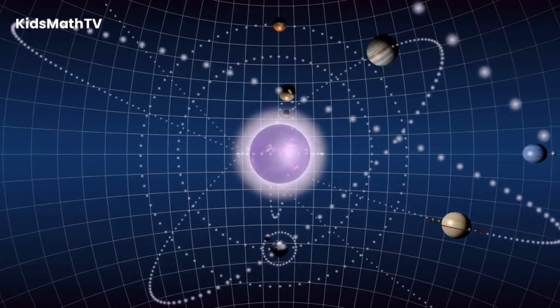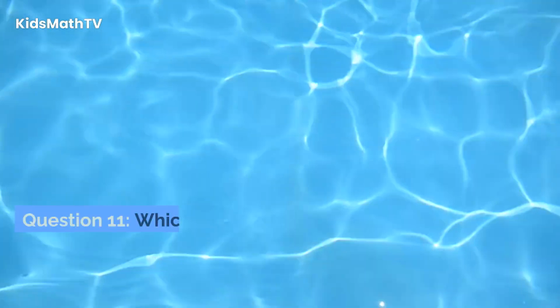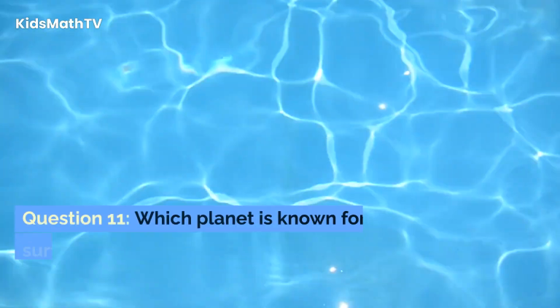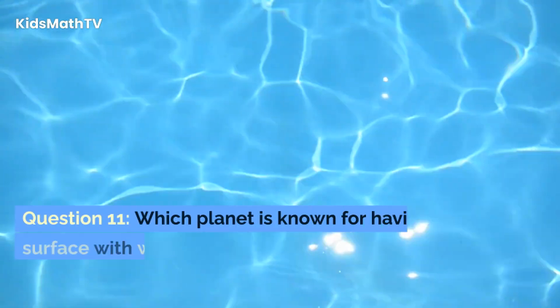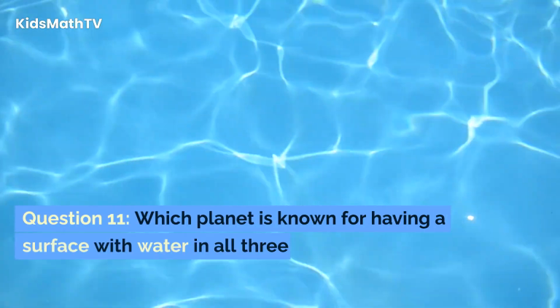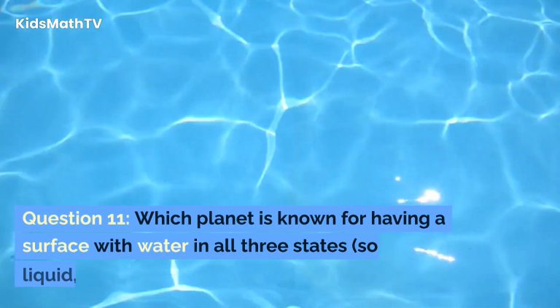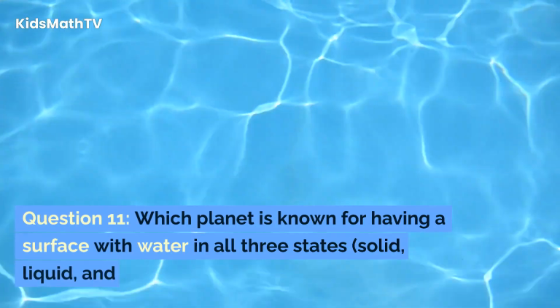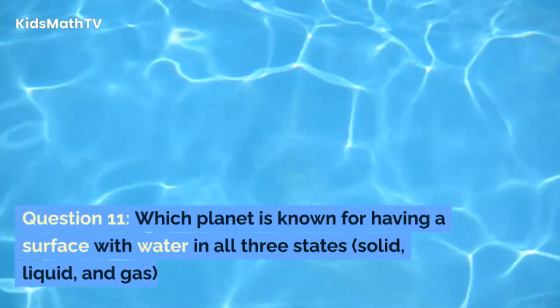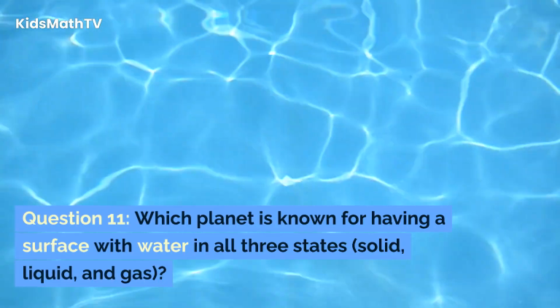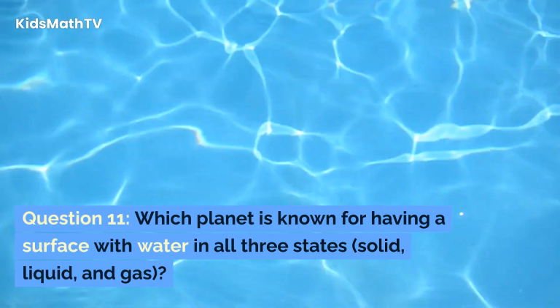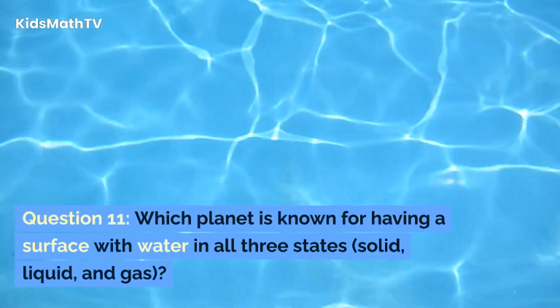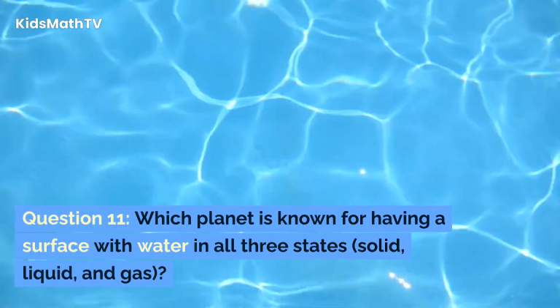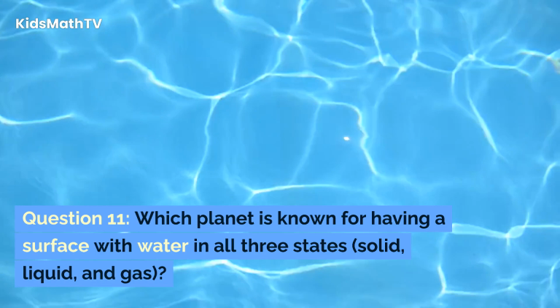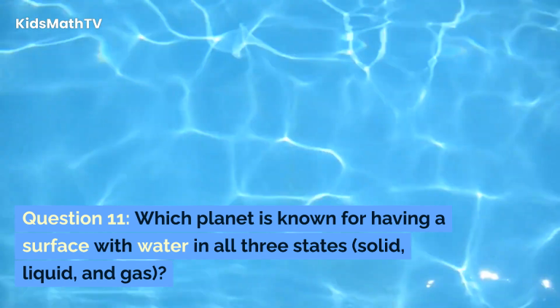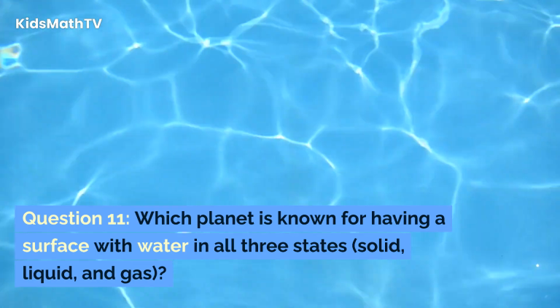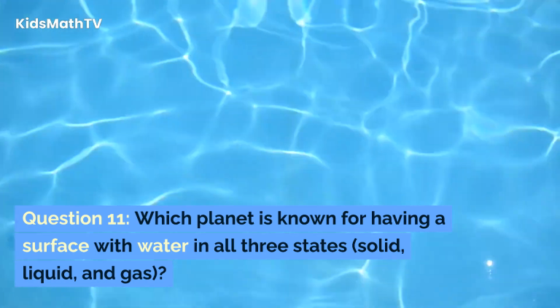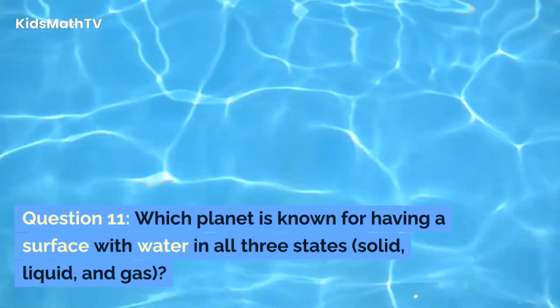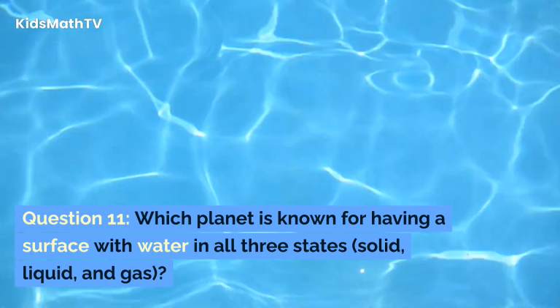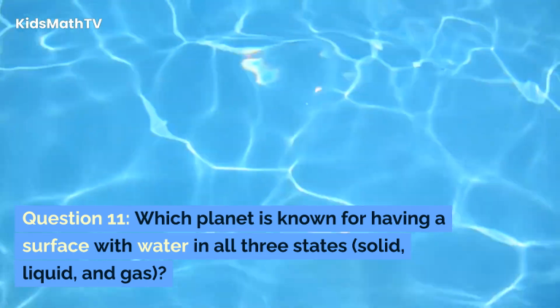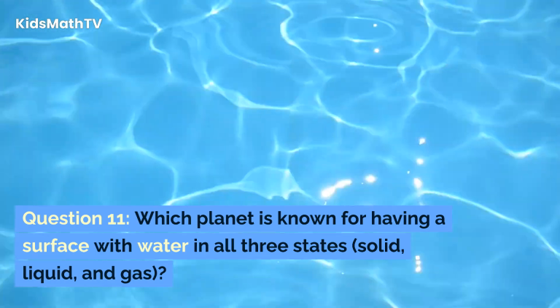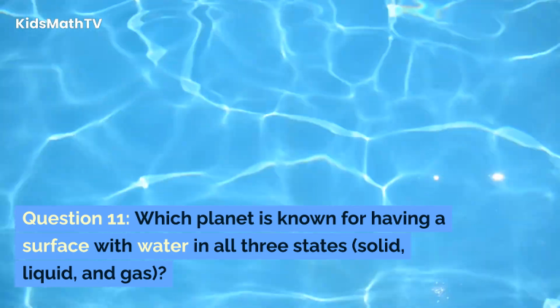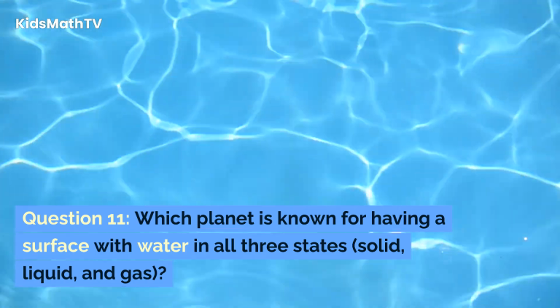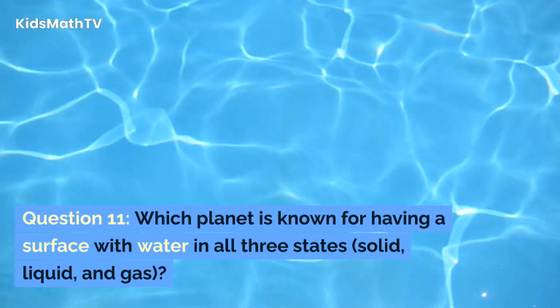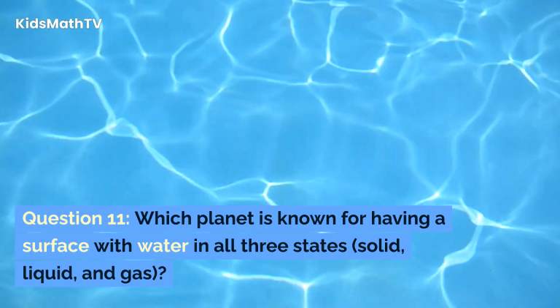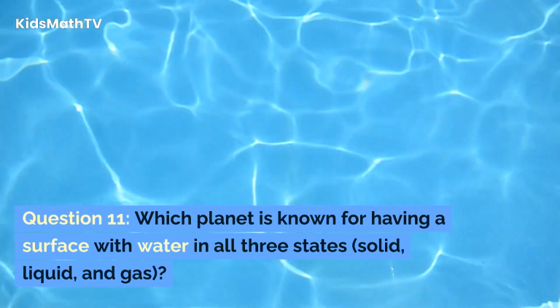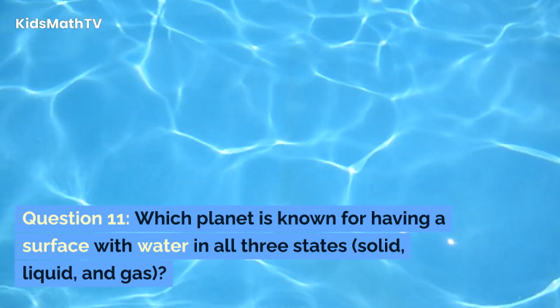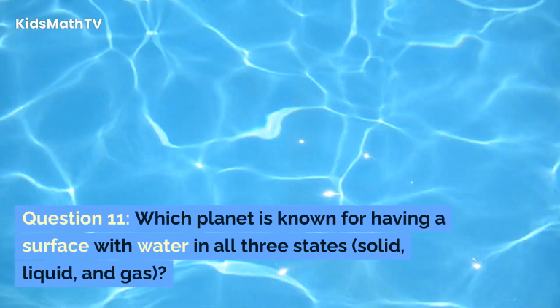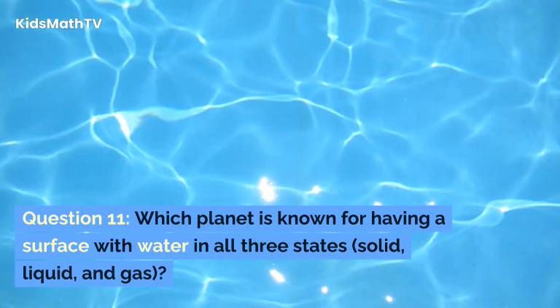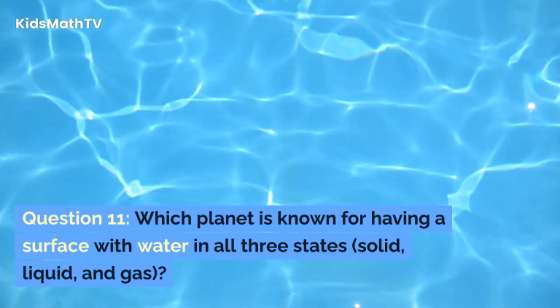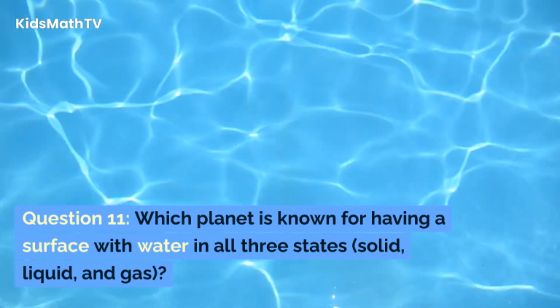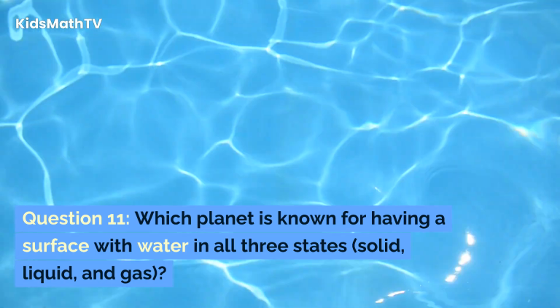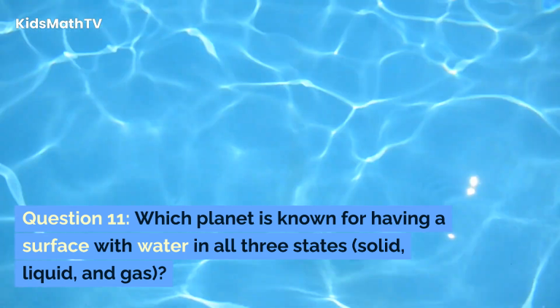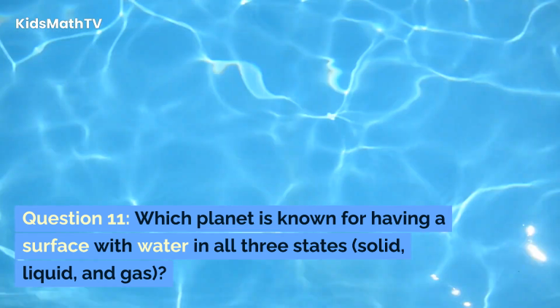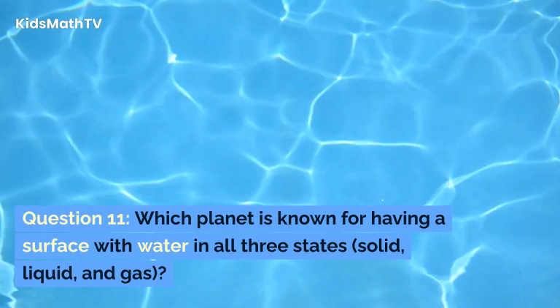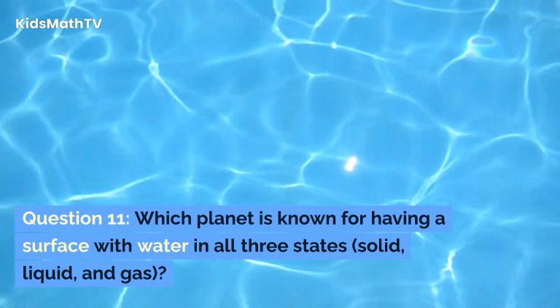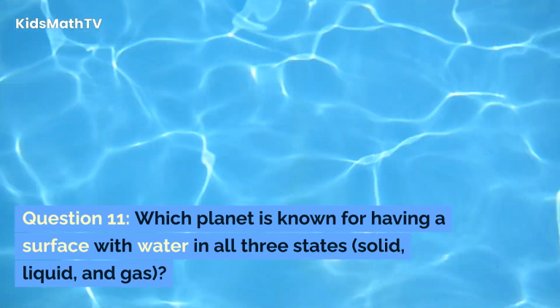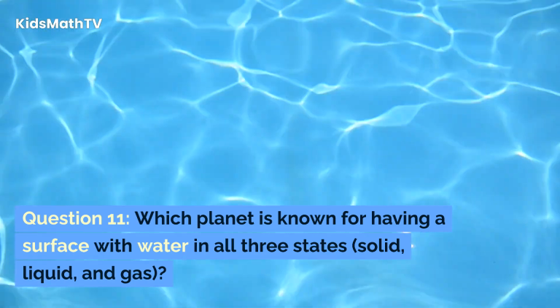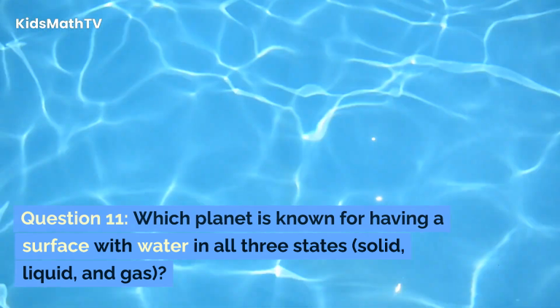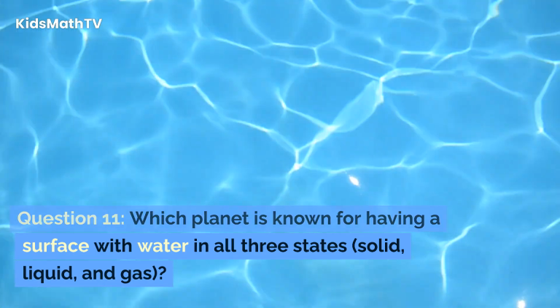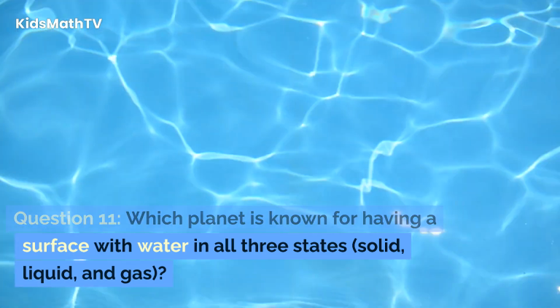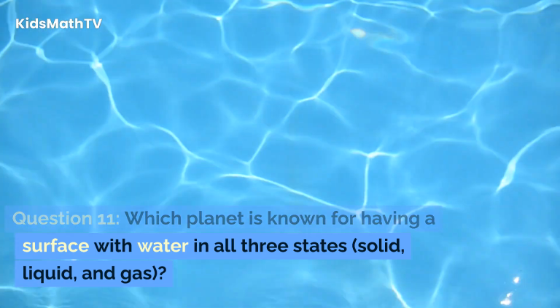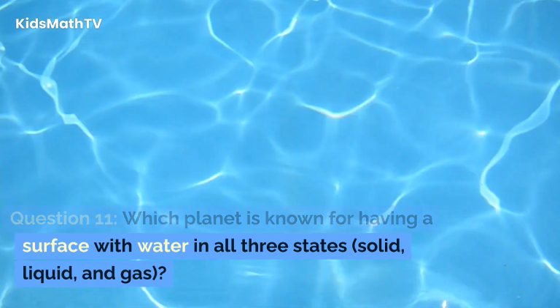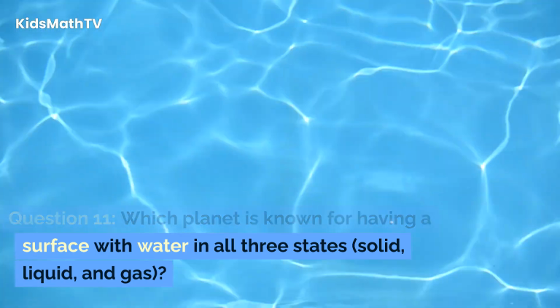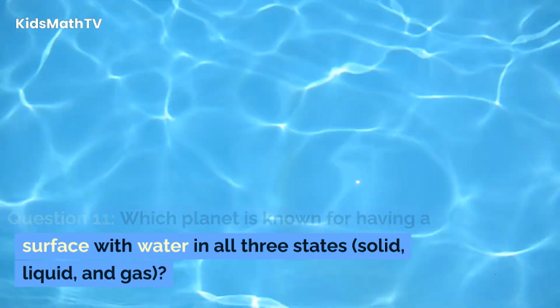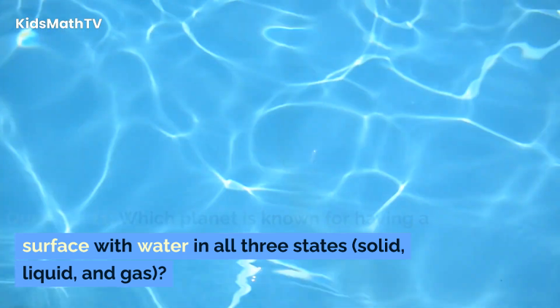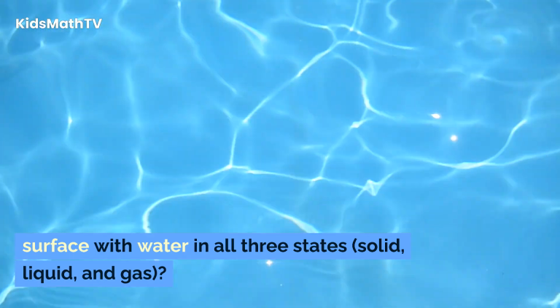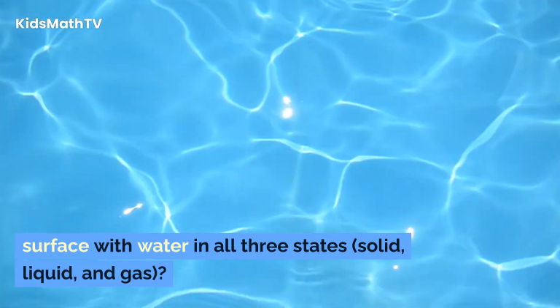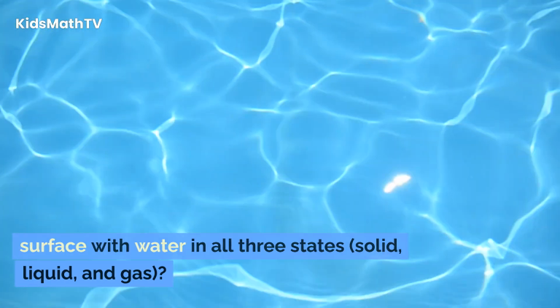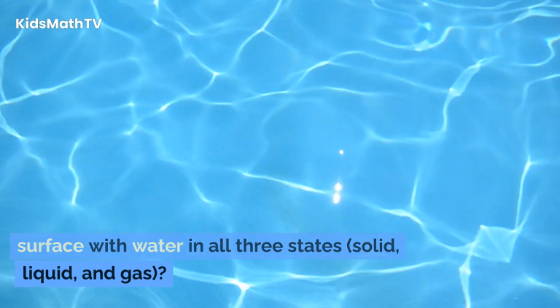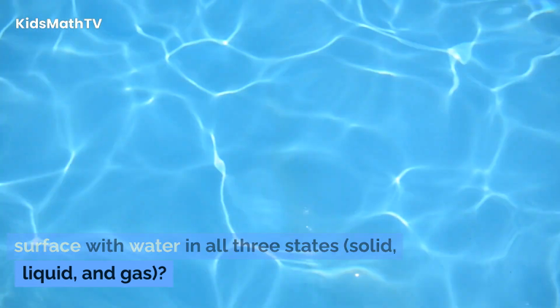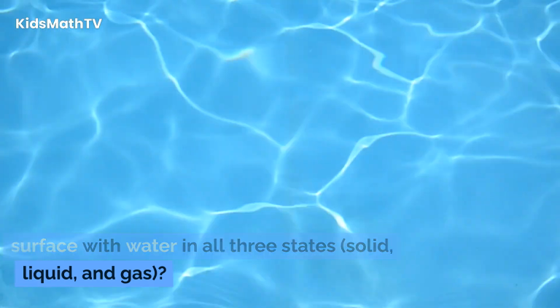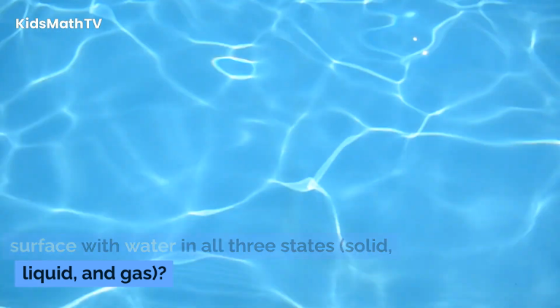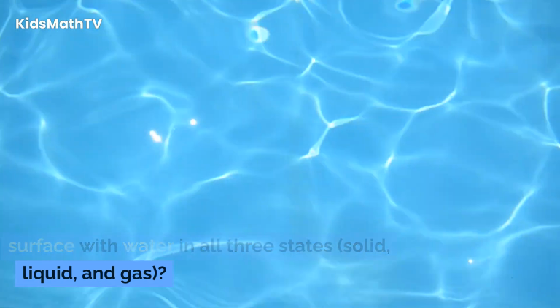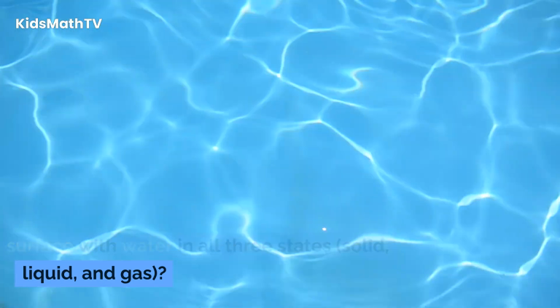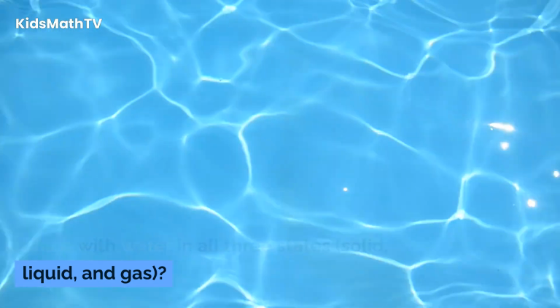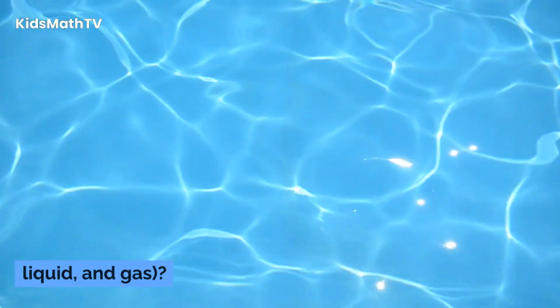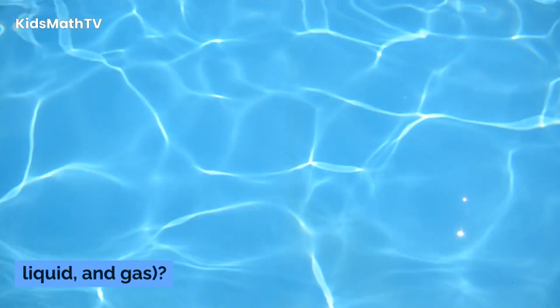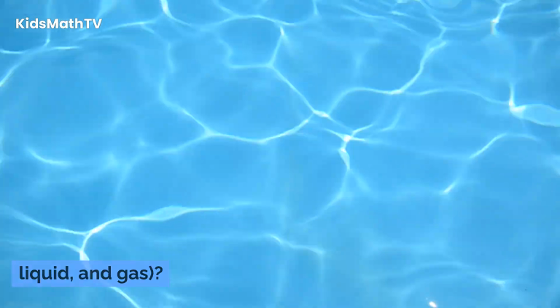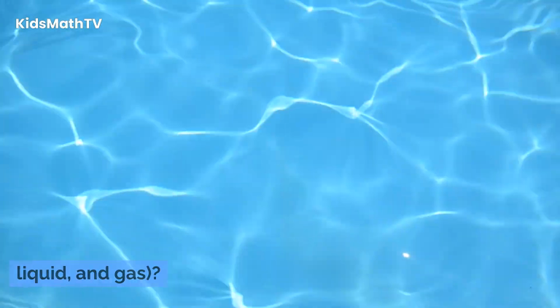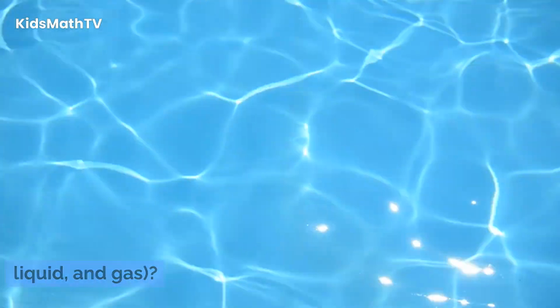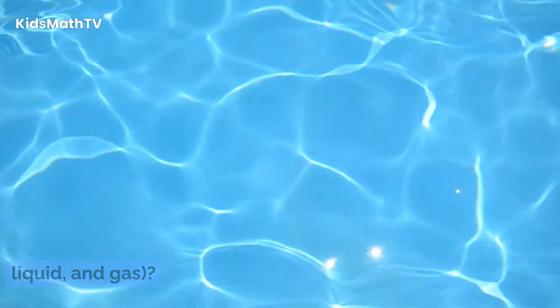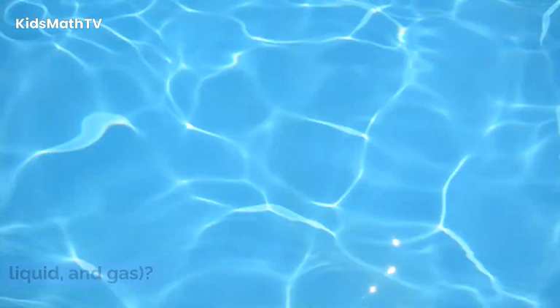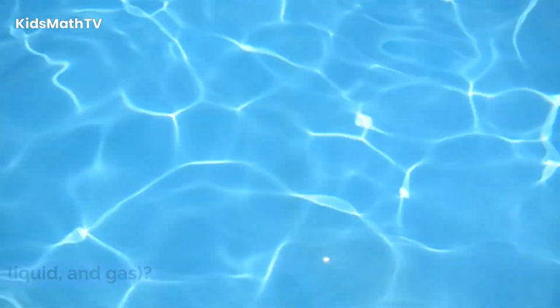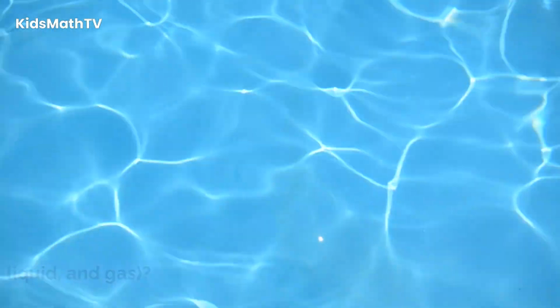Question 11. Which planet is known for having a surface with water in all three states: solid, liquid, and gas?